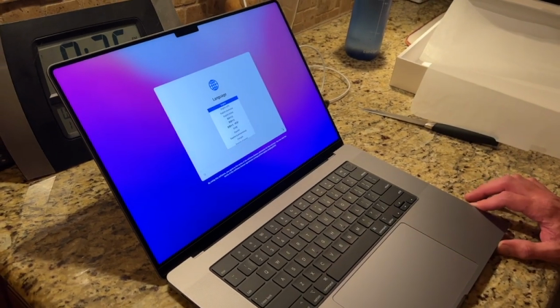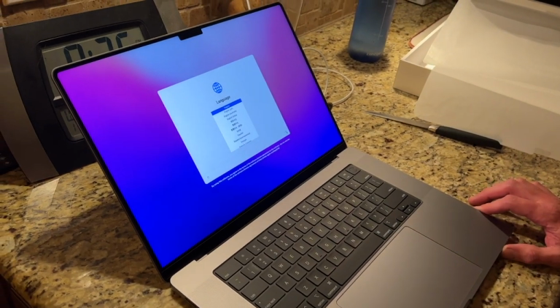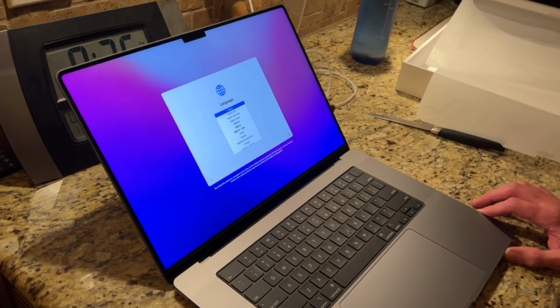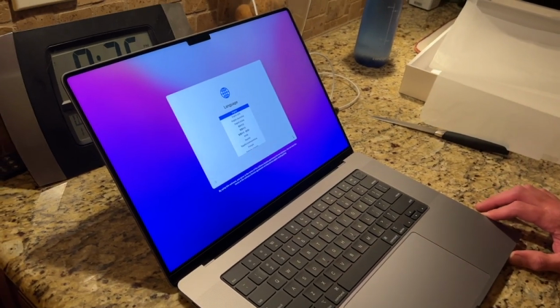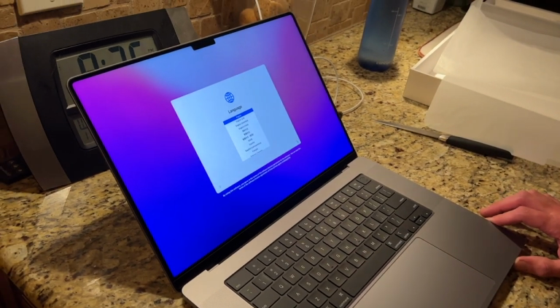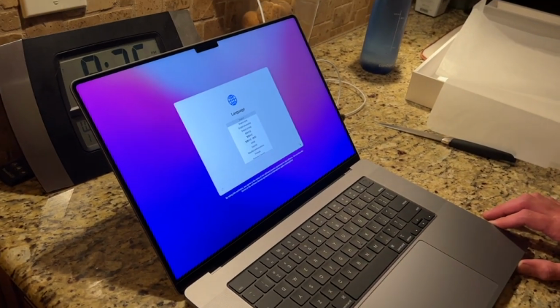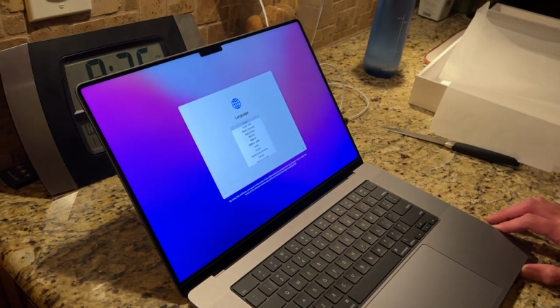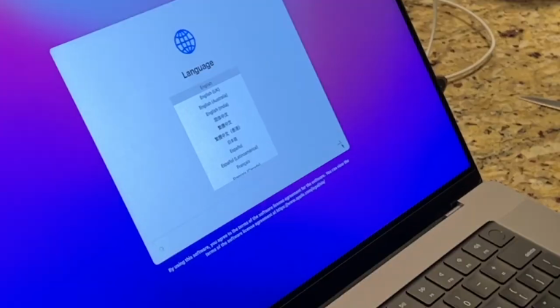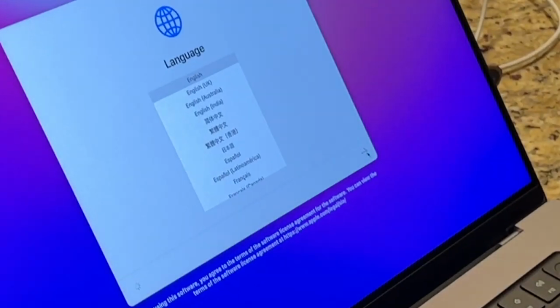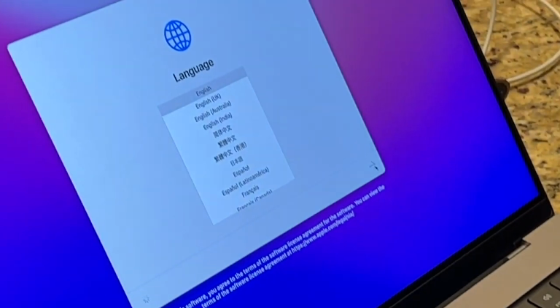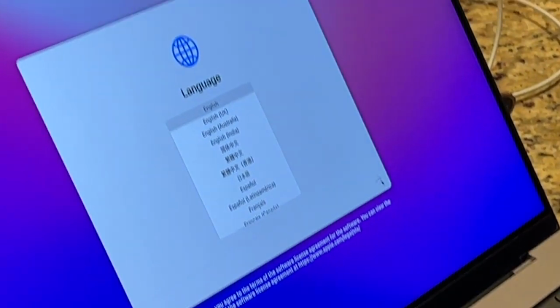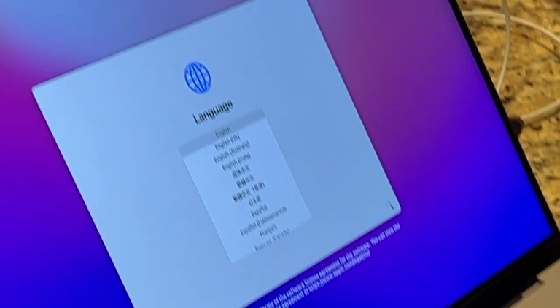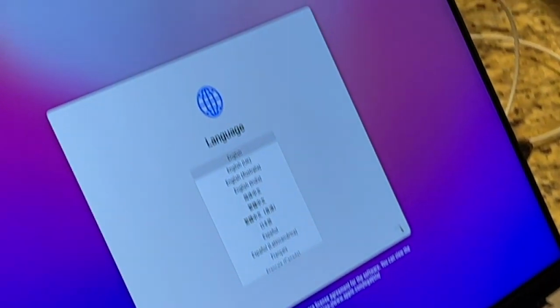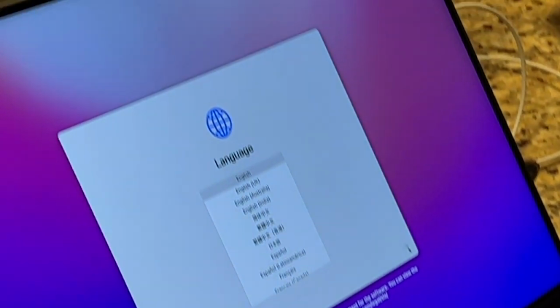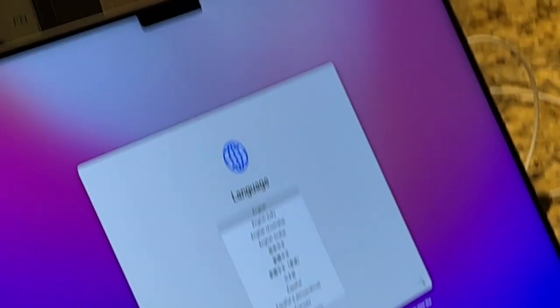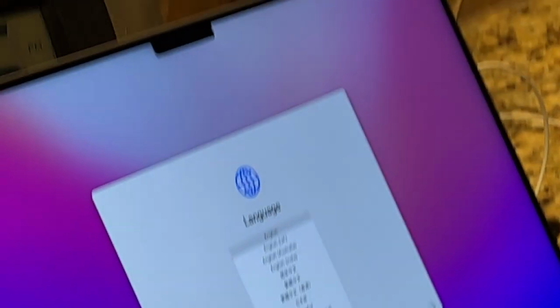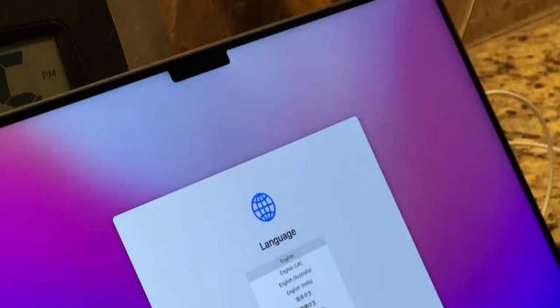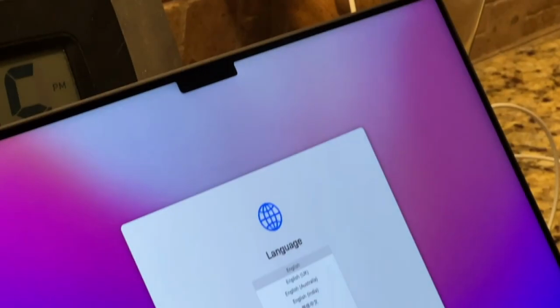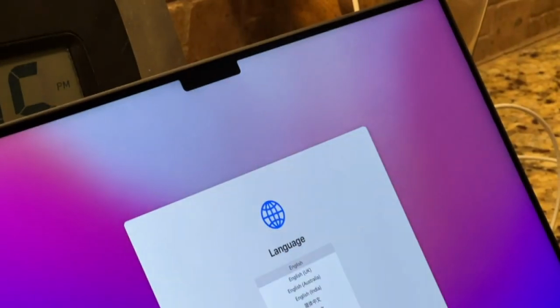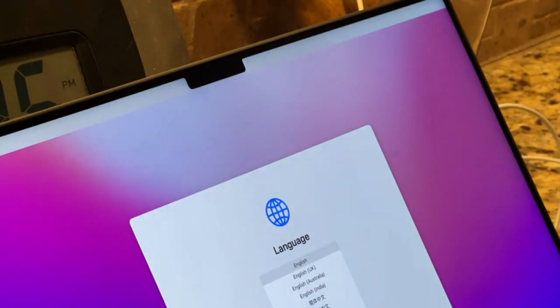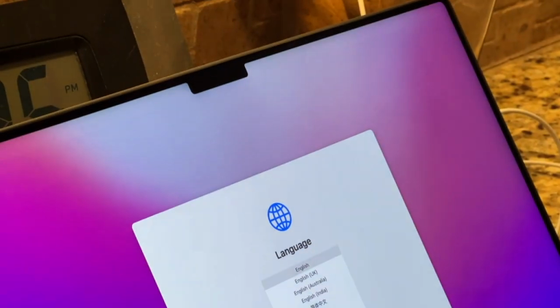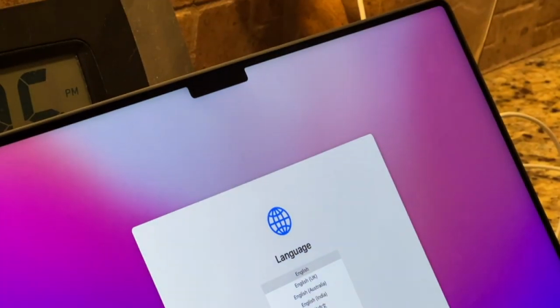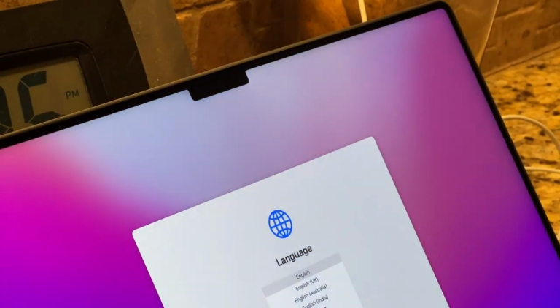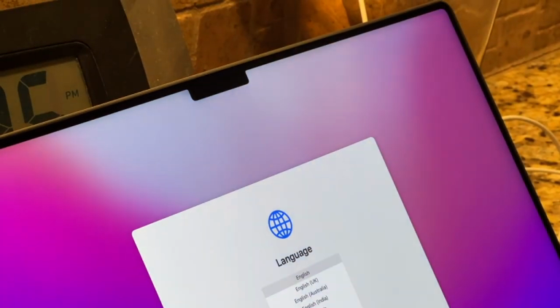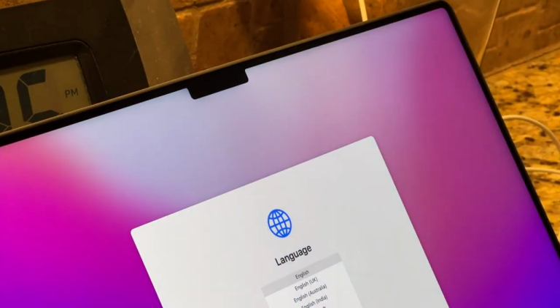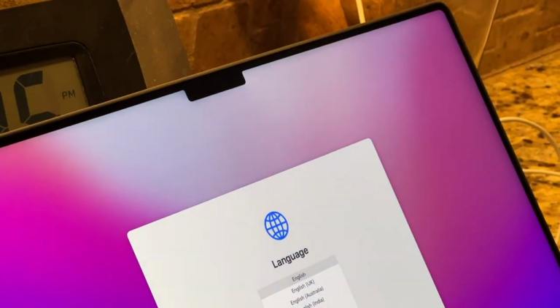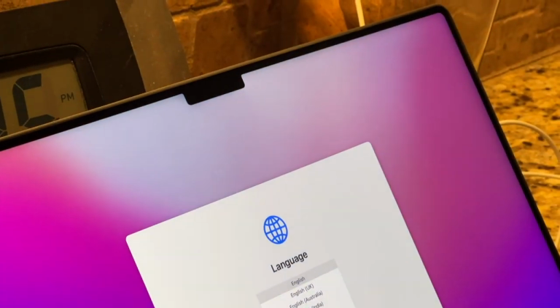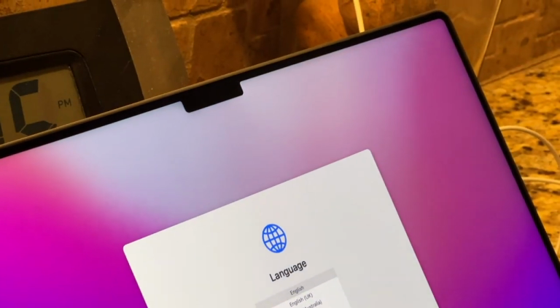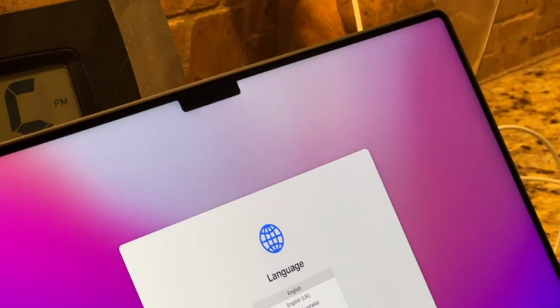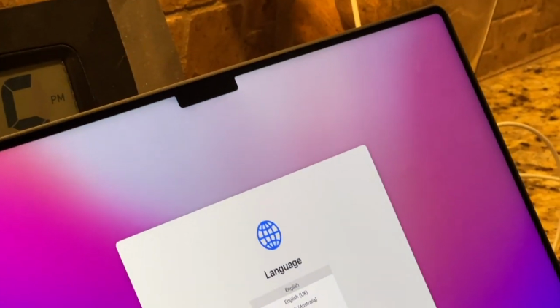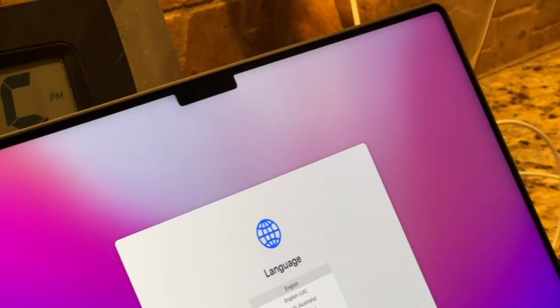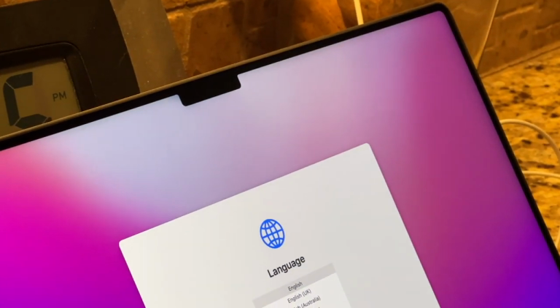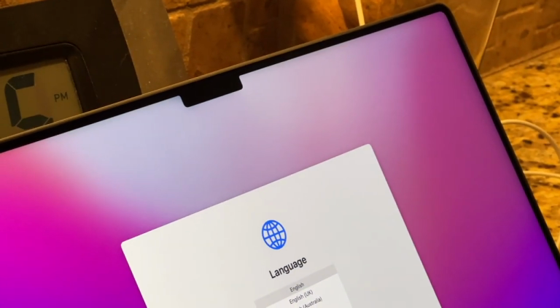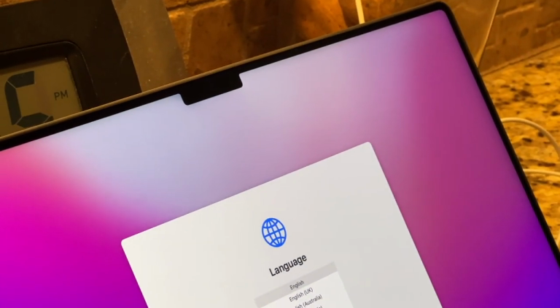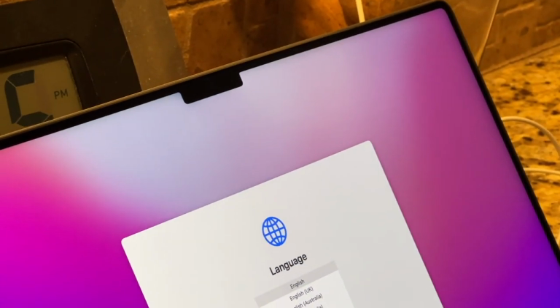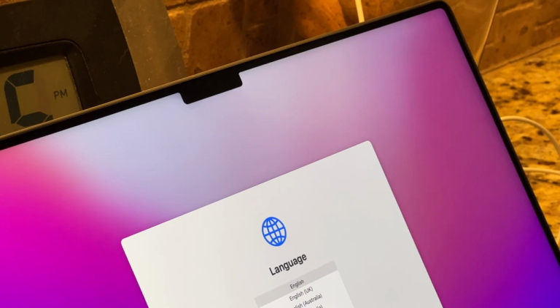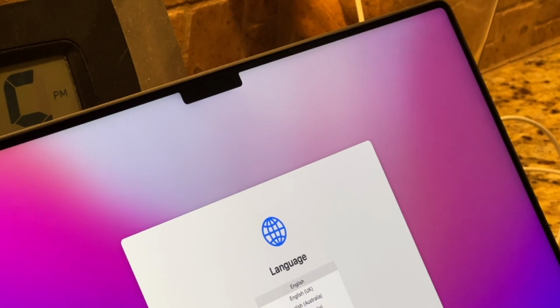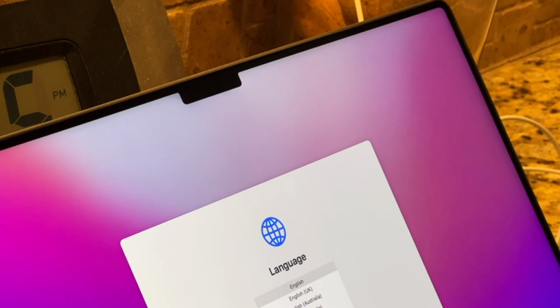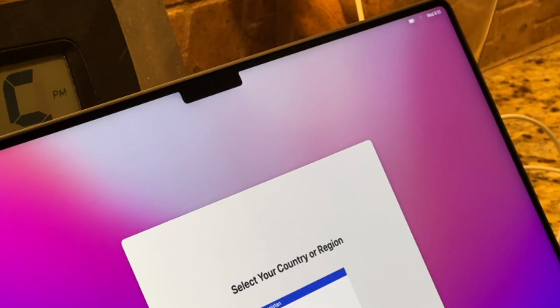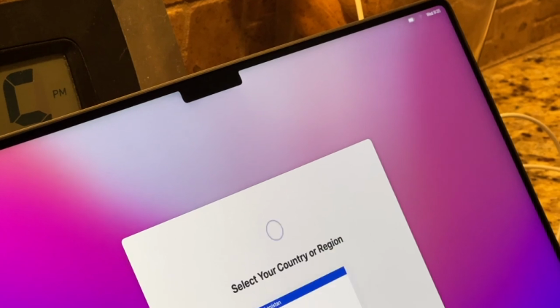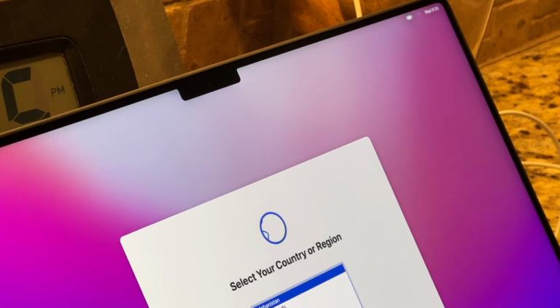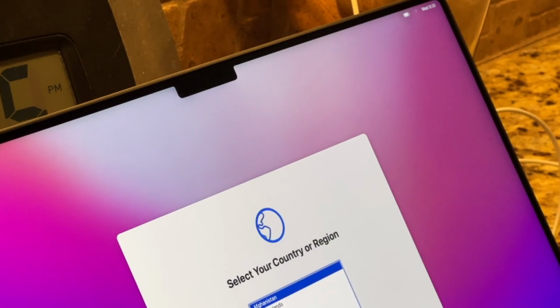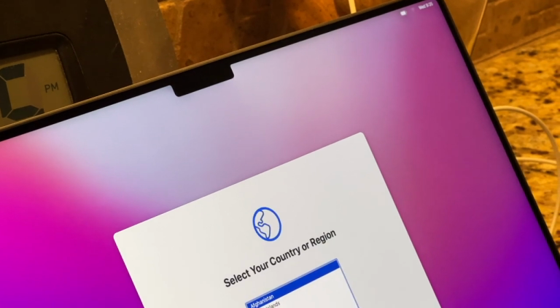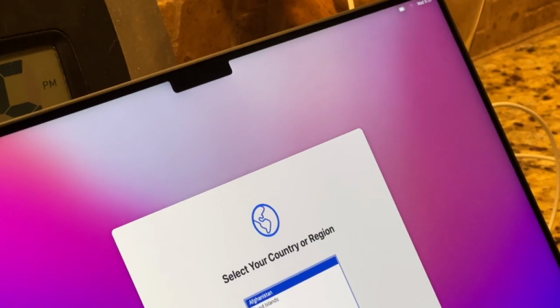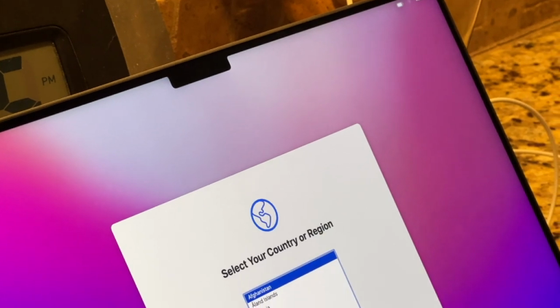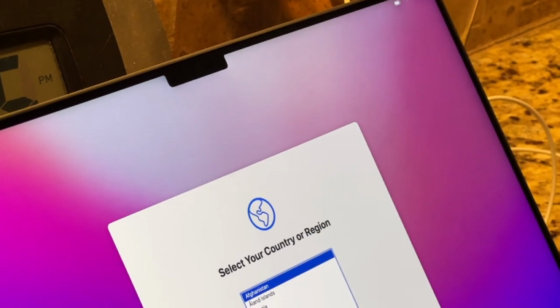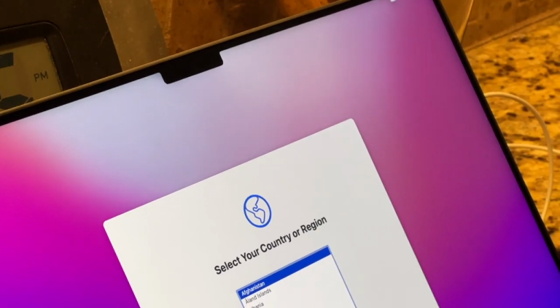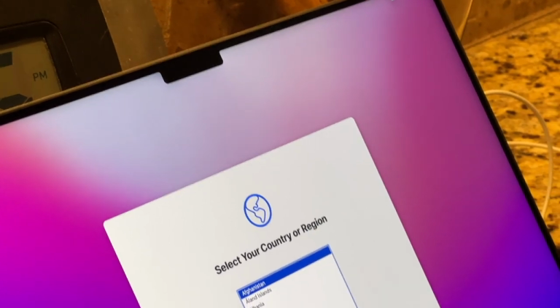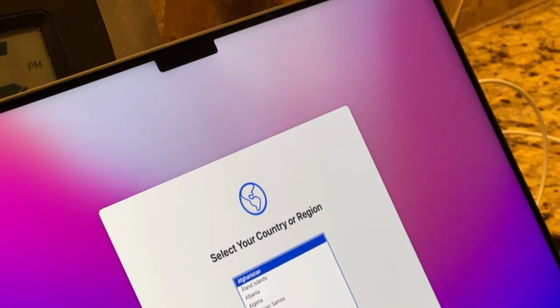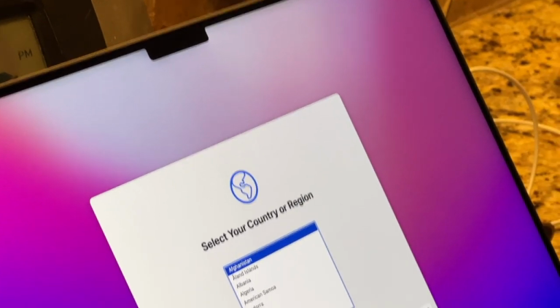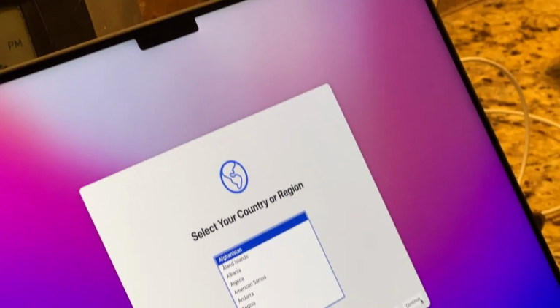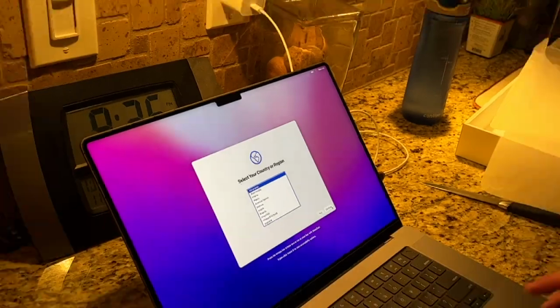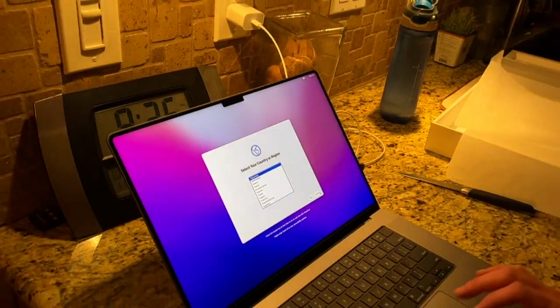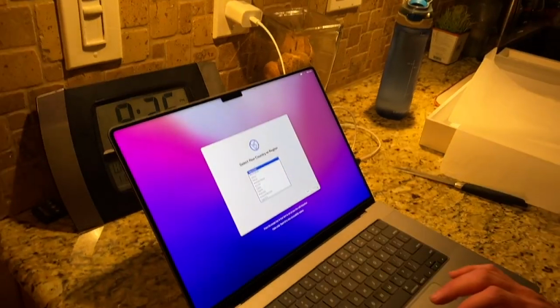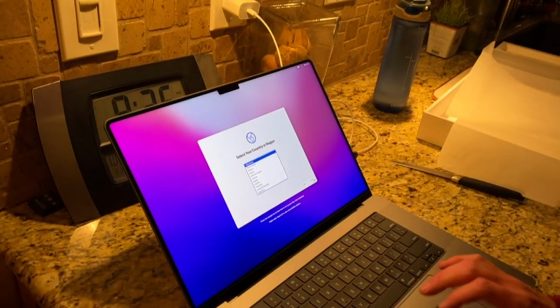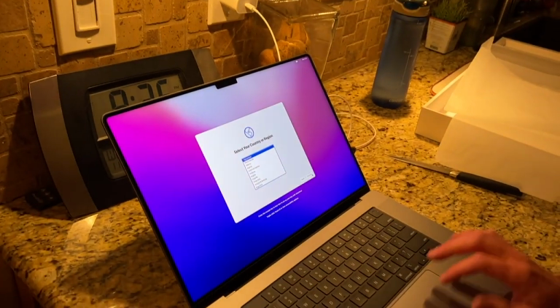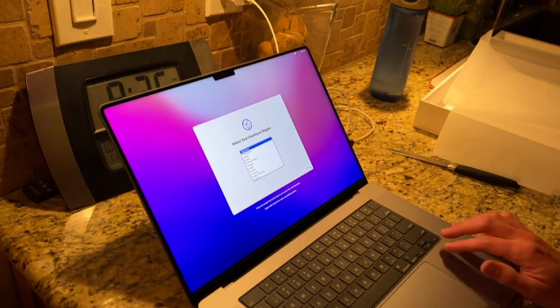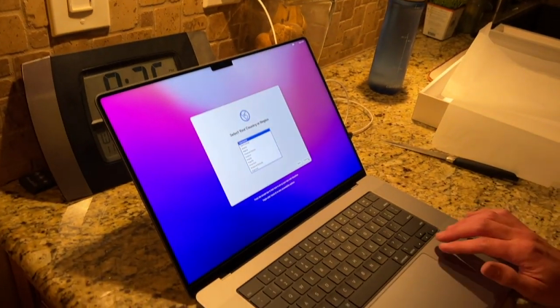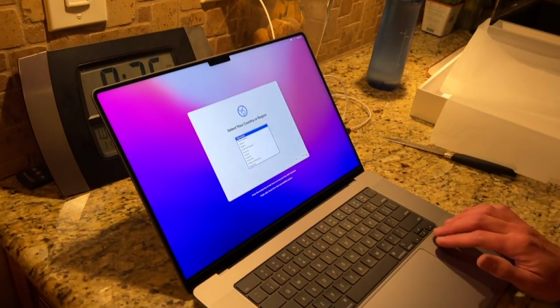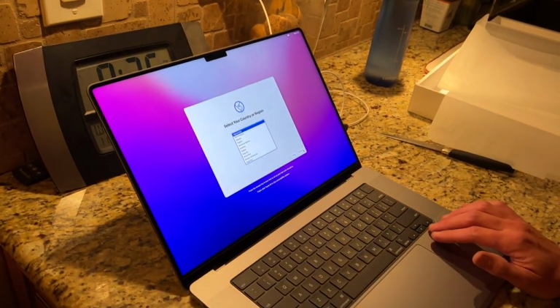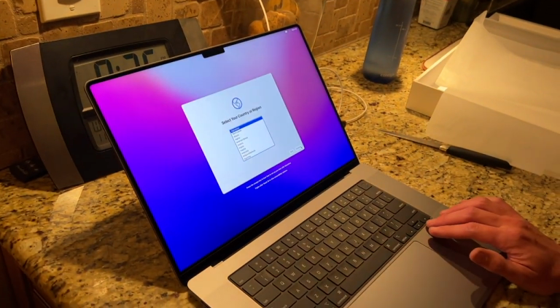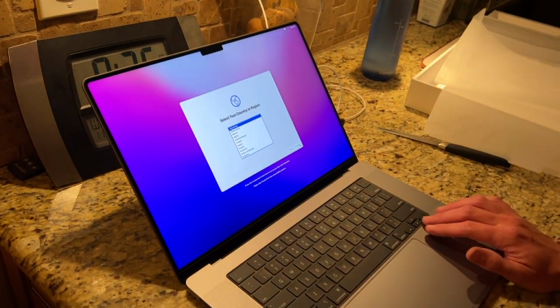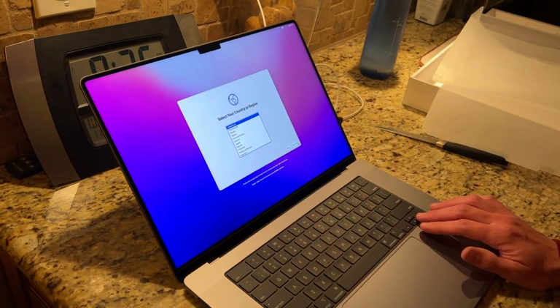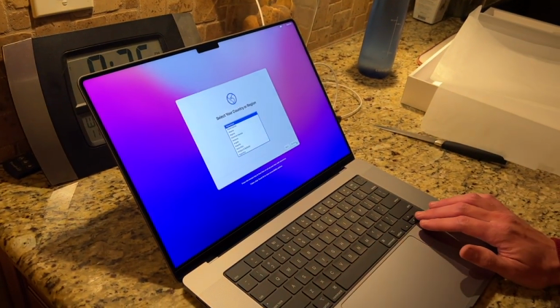Look at that notch. Wow — huge escape key.